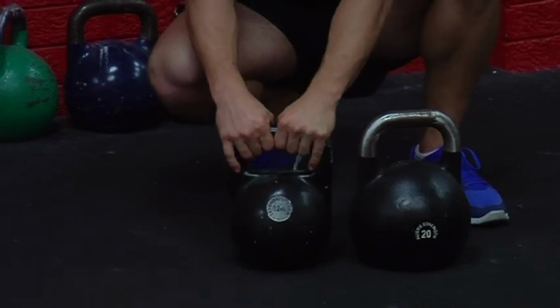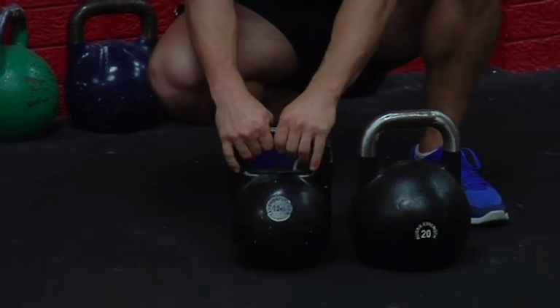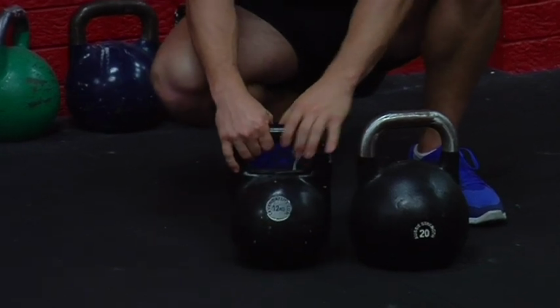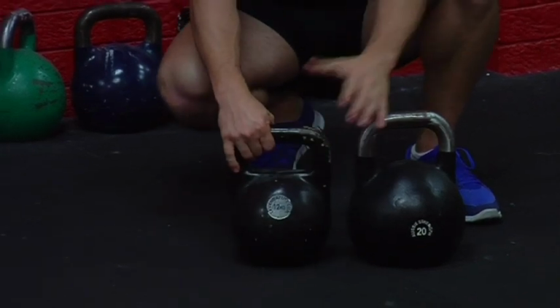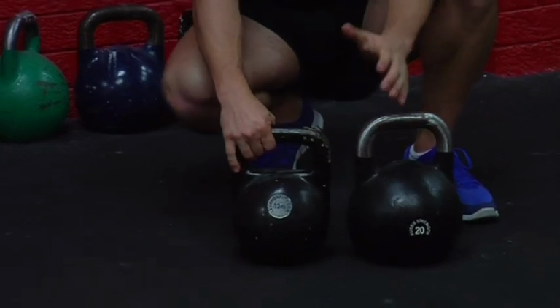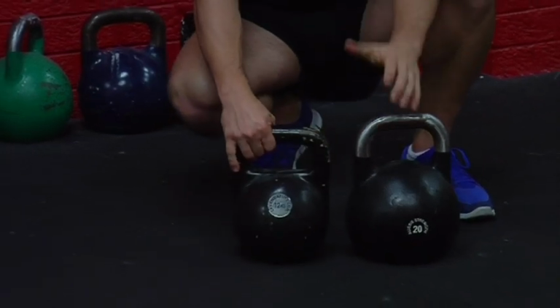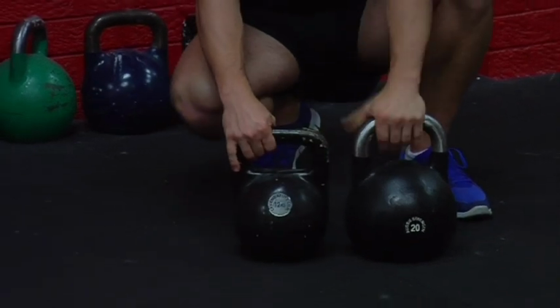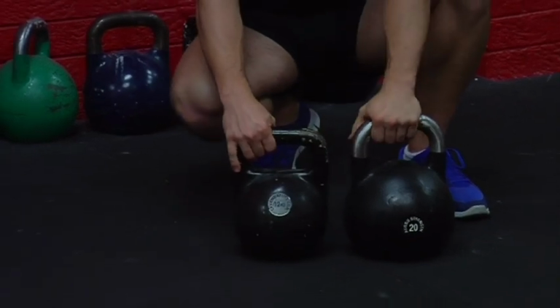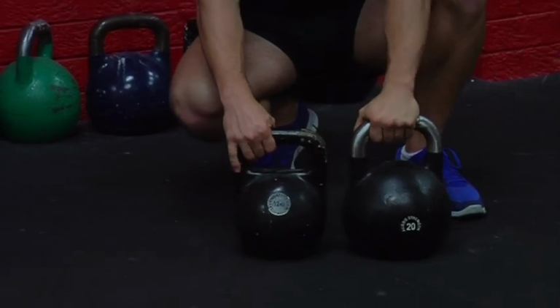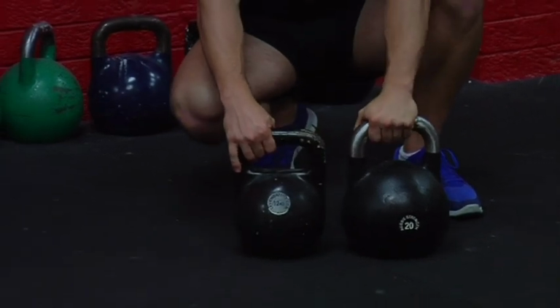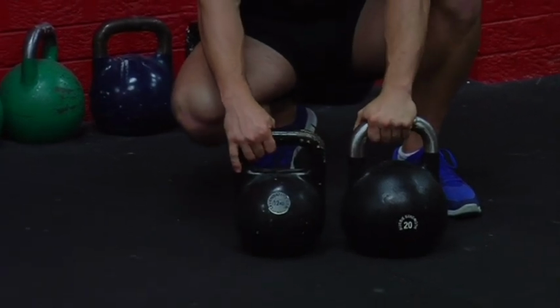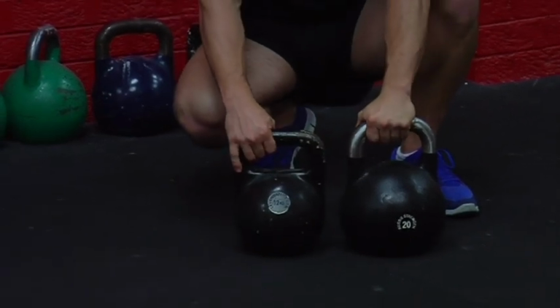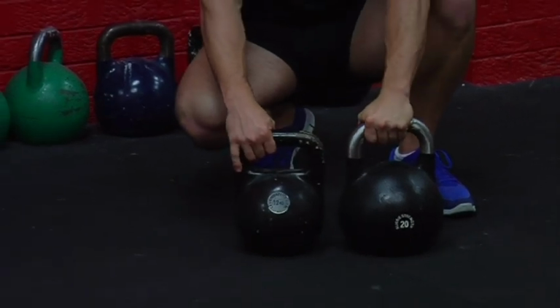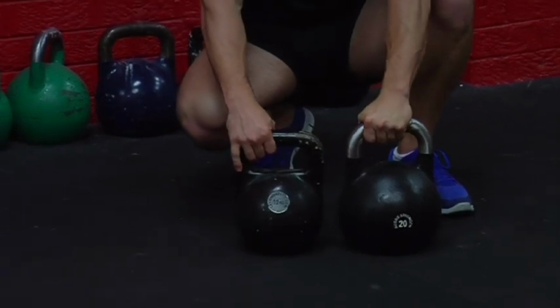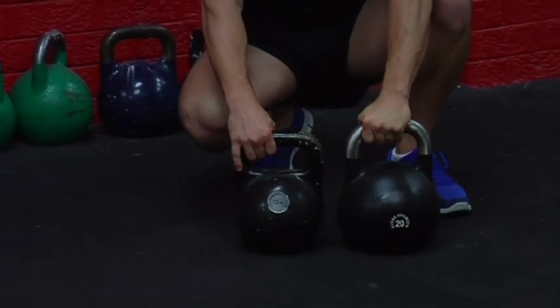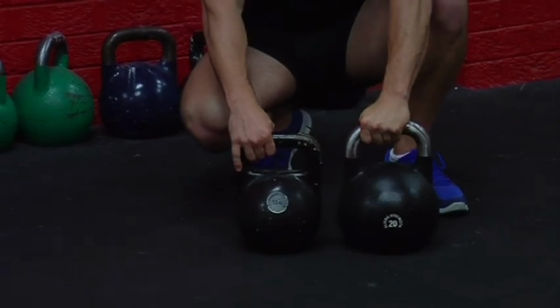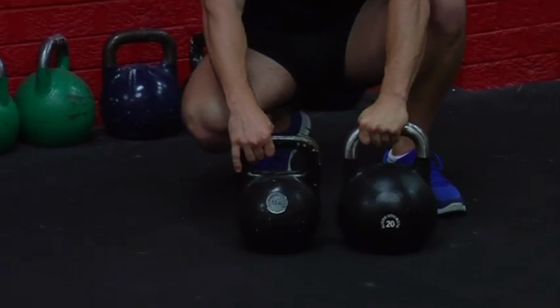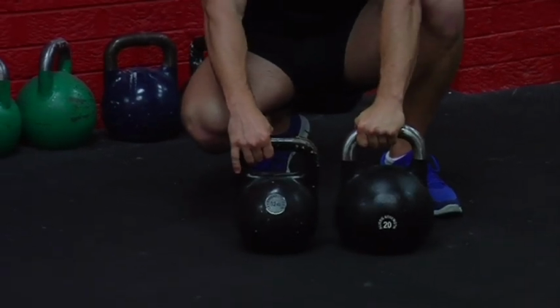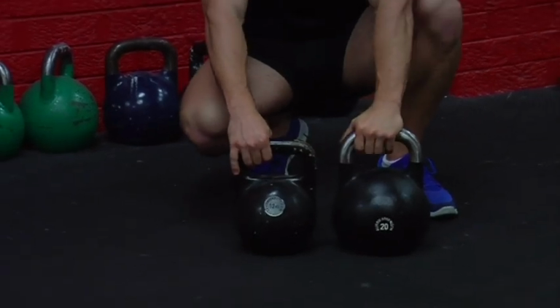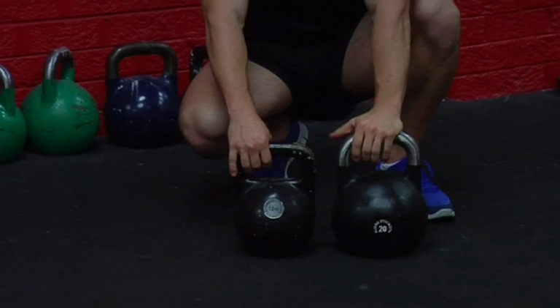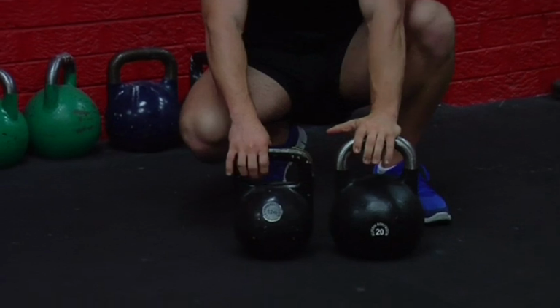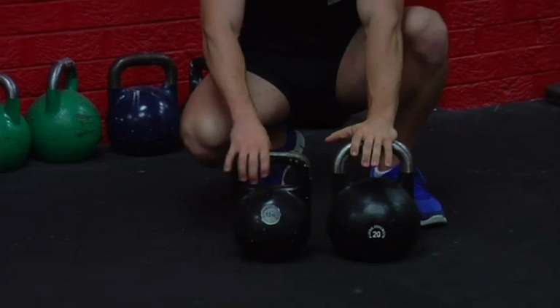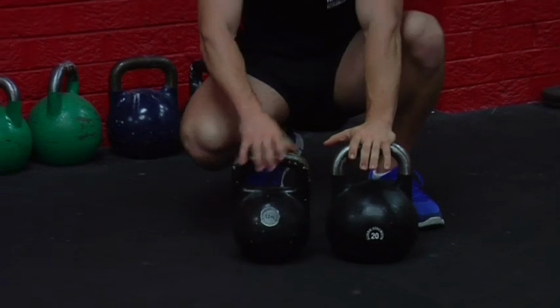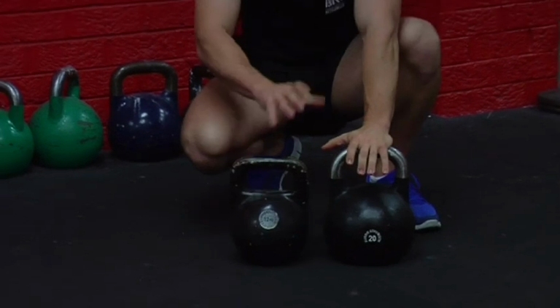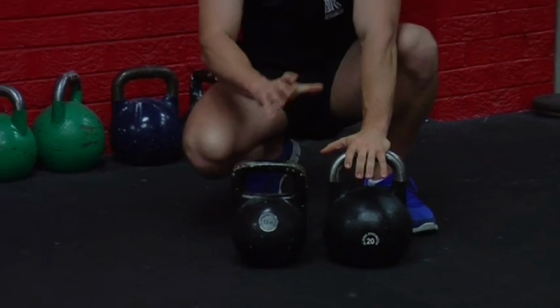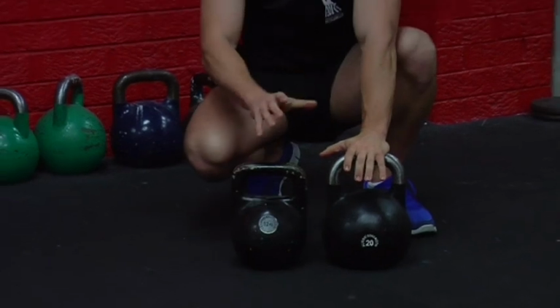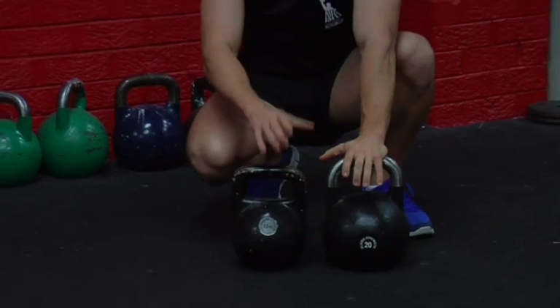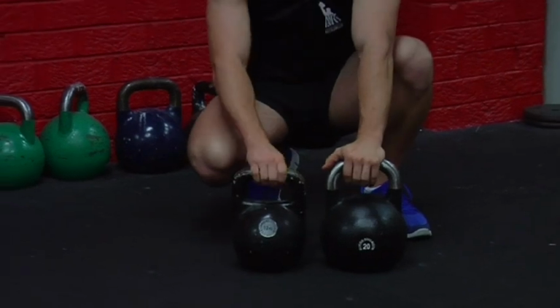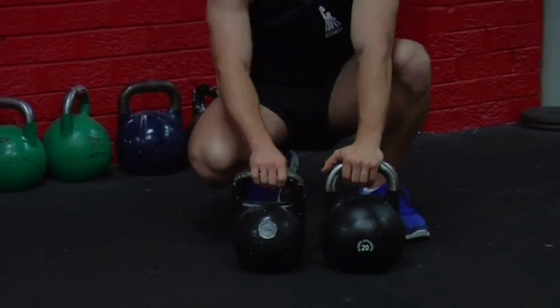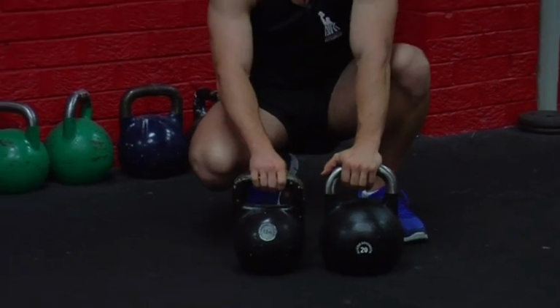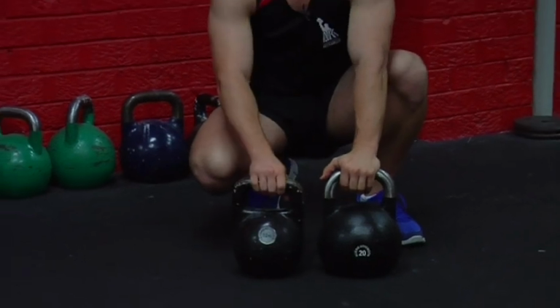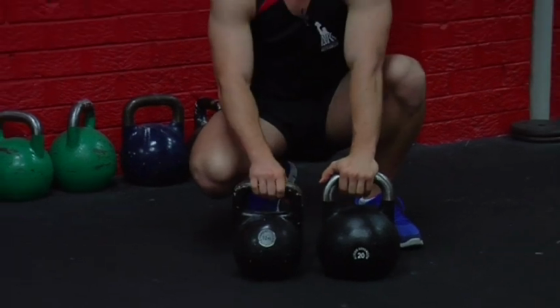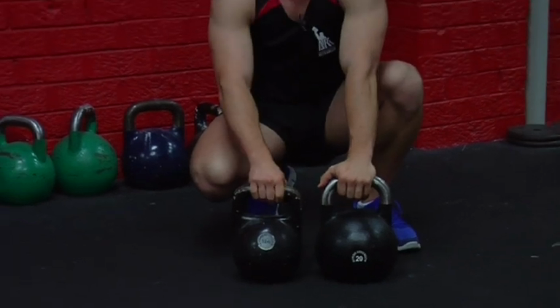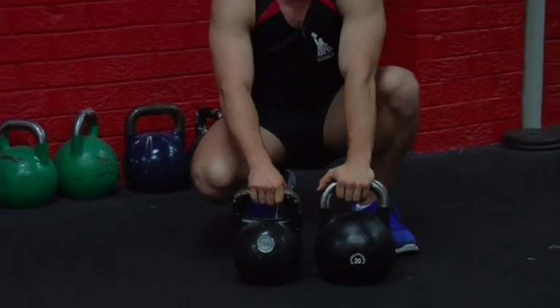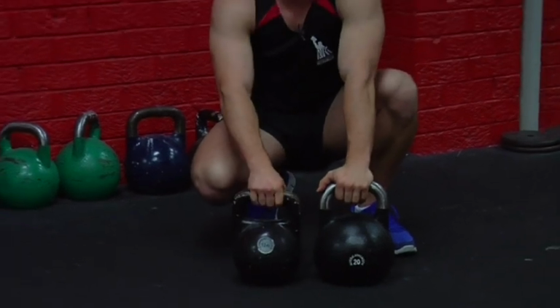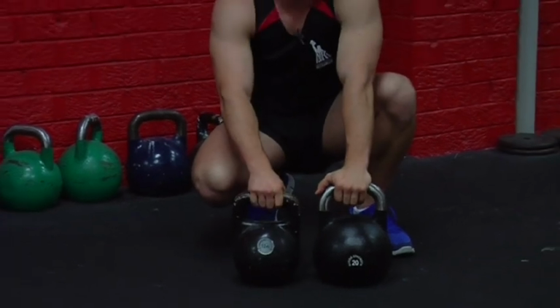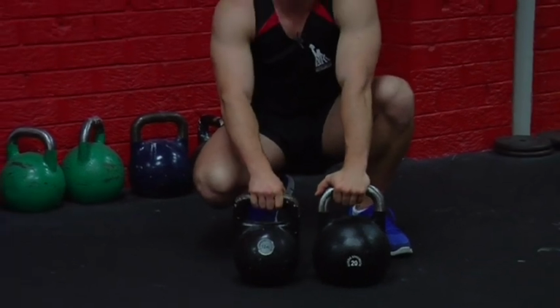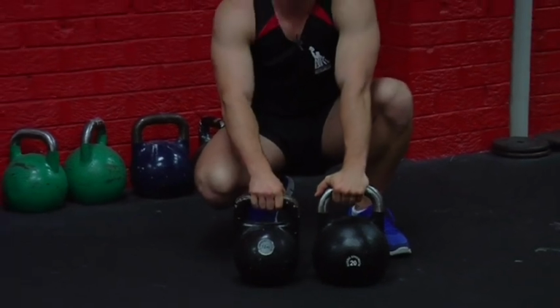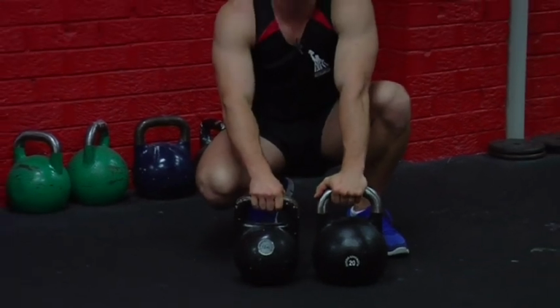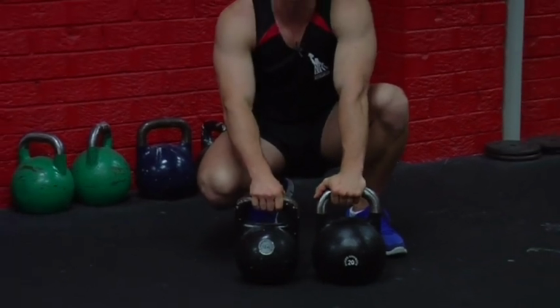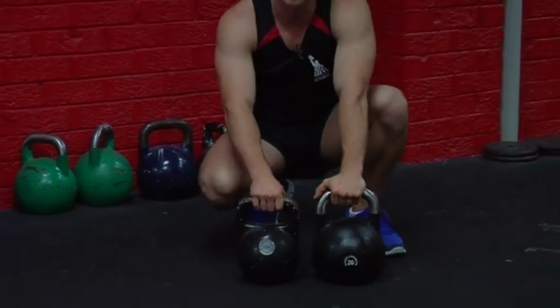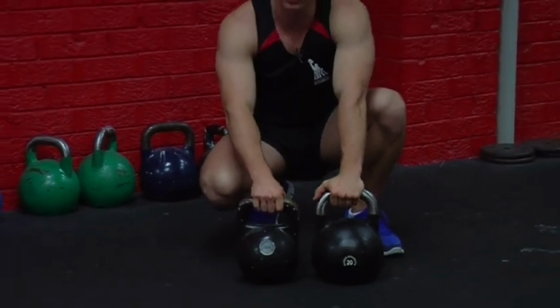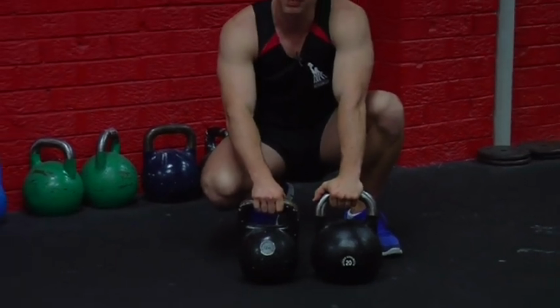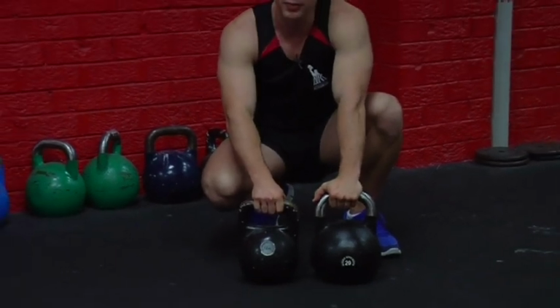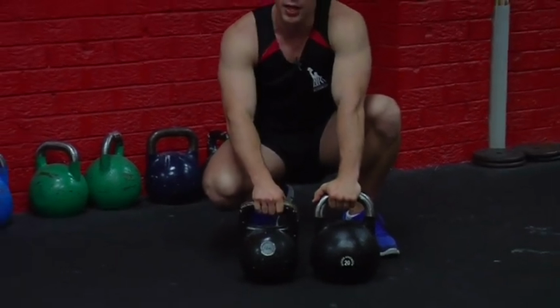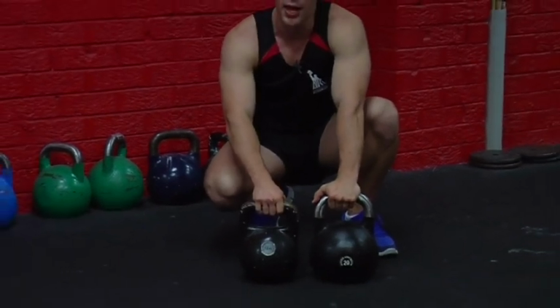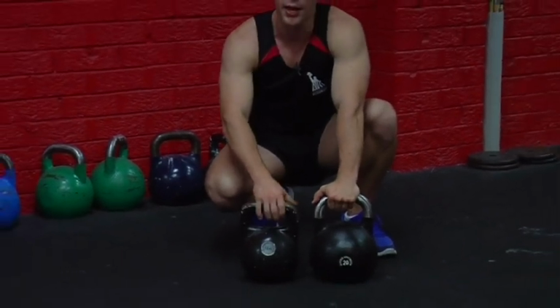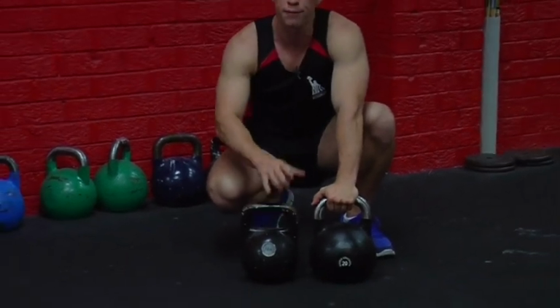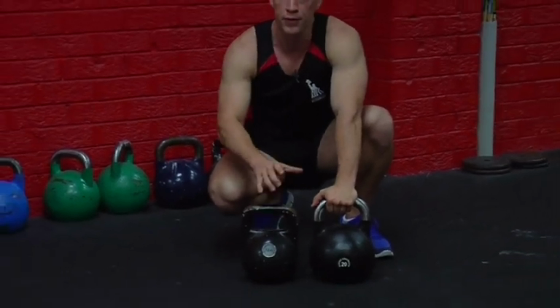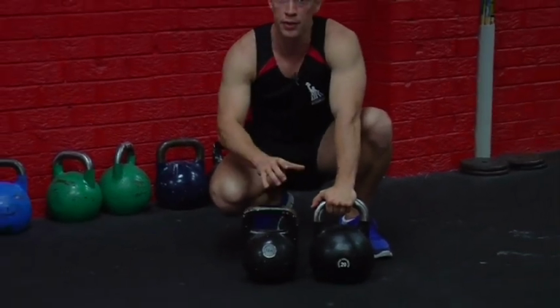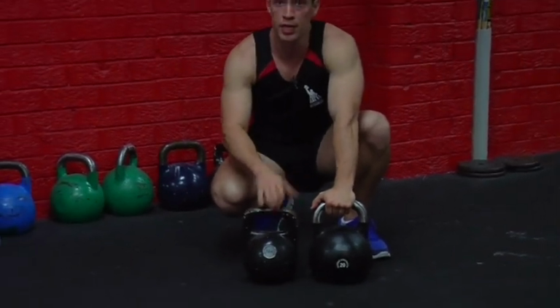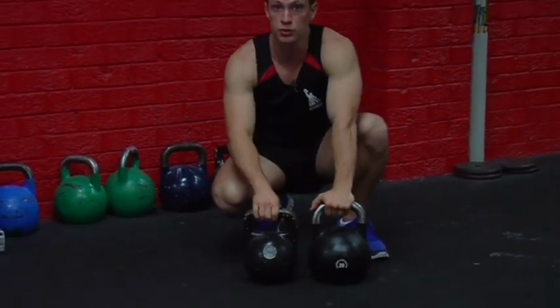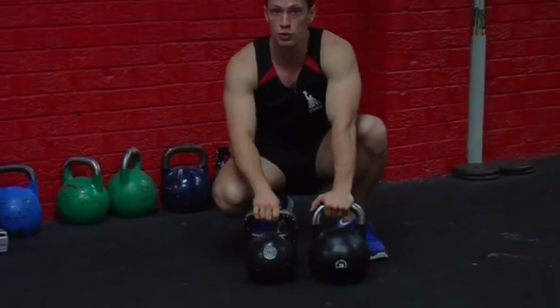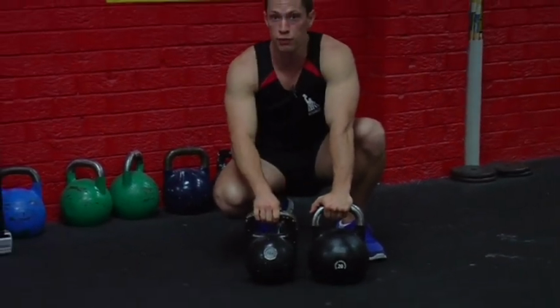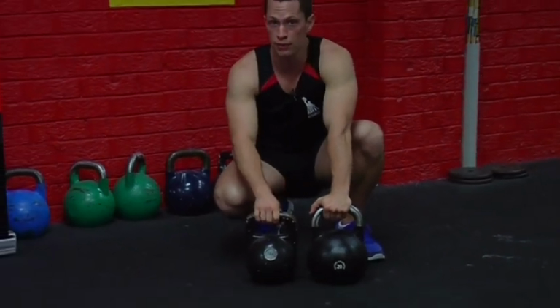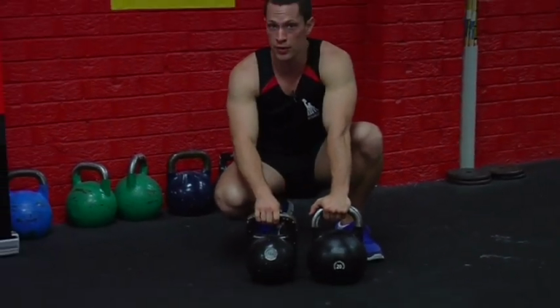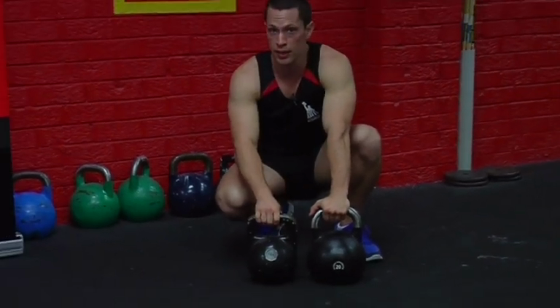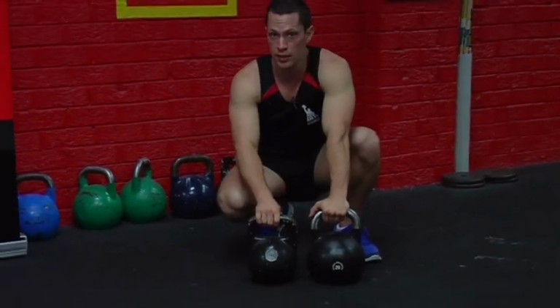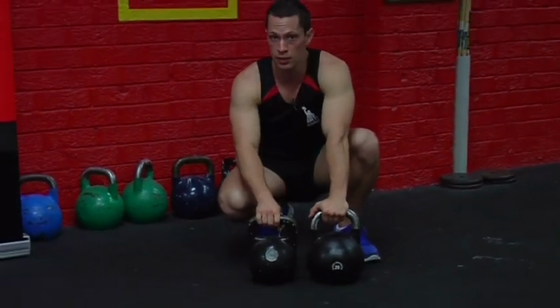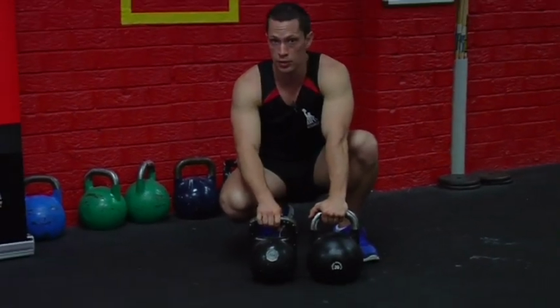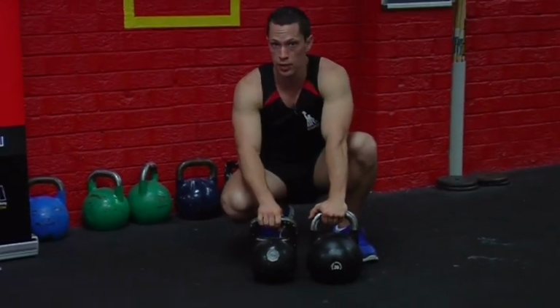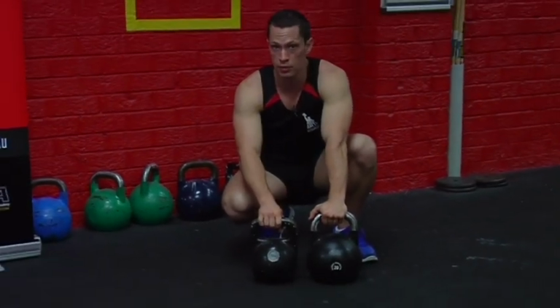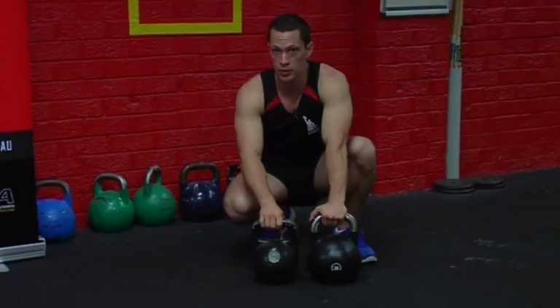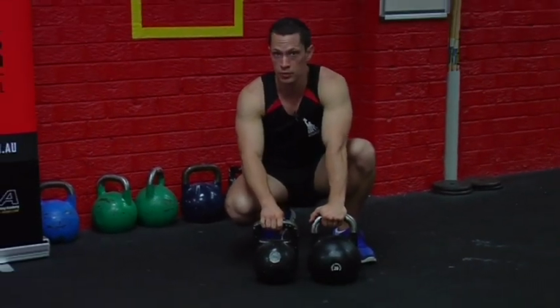Just as a rule of thumb, we like to start all males off with a 12 kilo kettlebell and females off with an 8 kilo kettlebell.